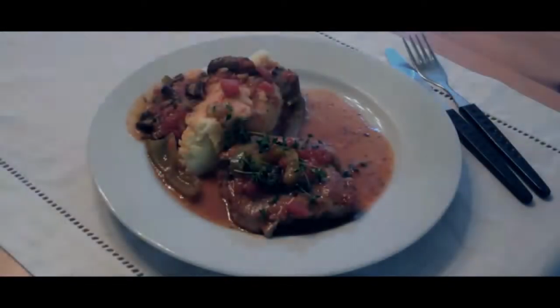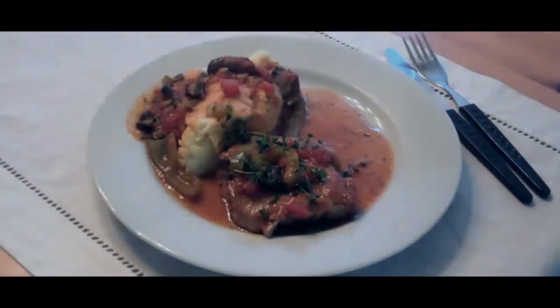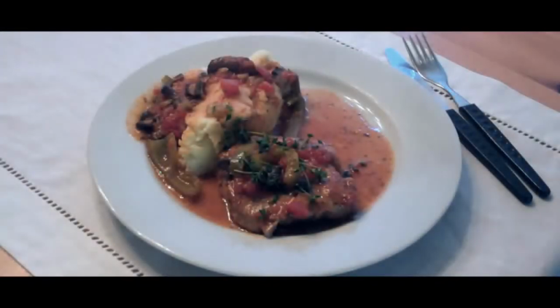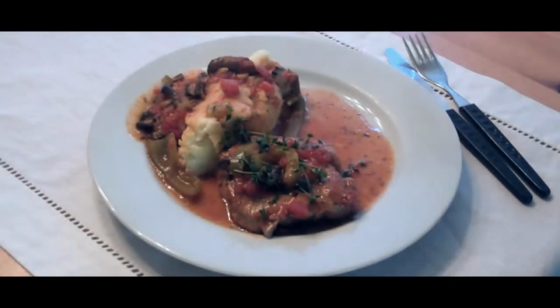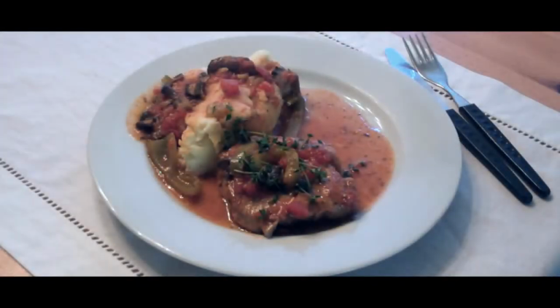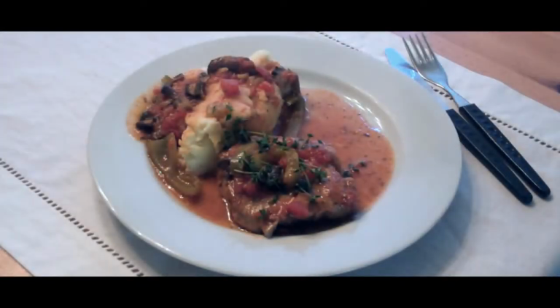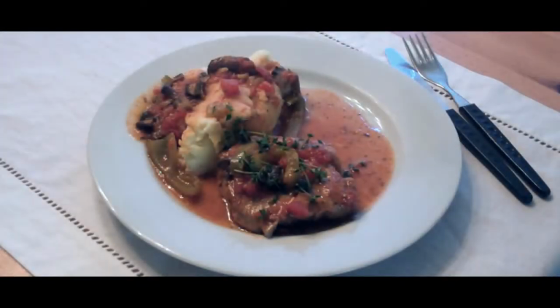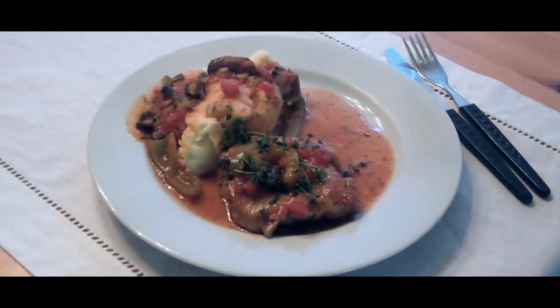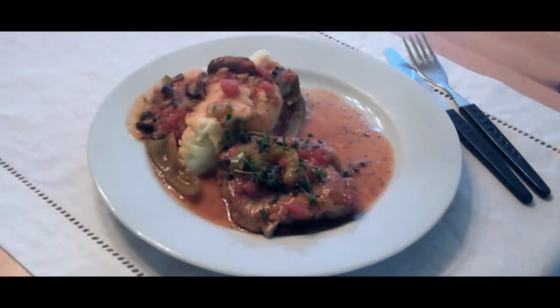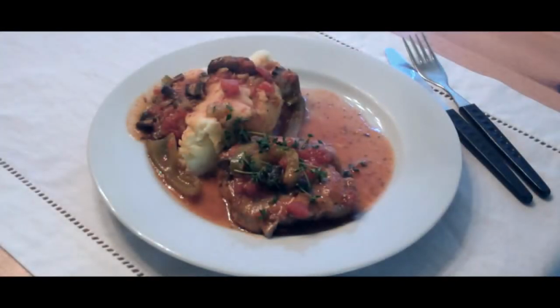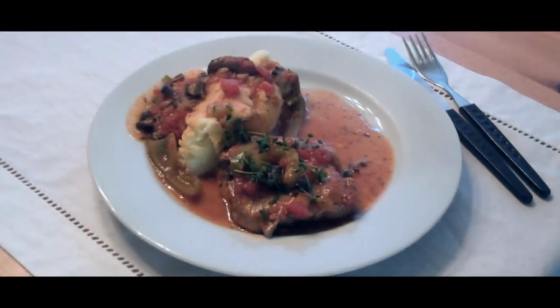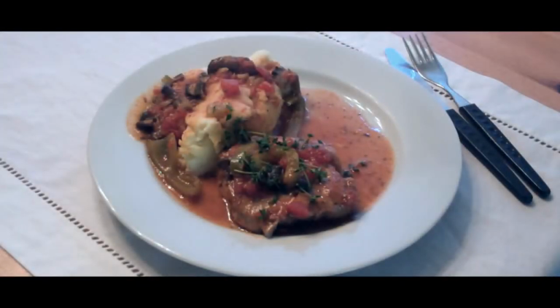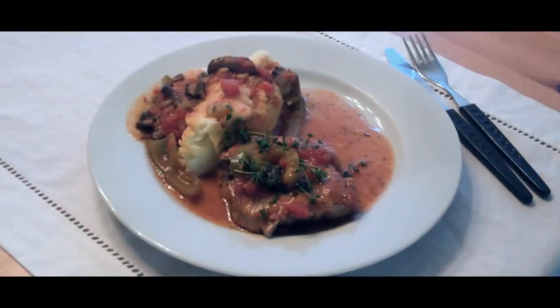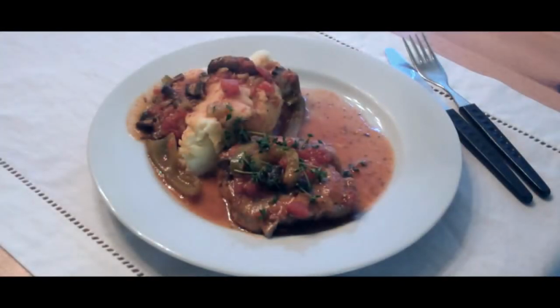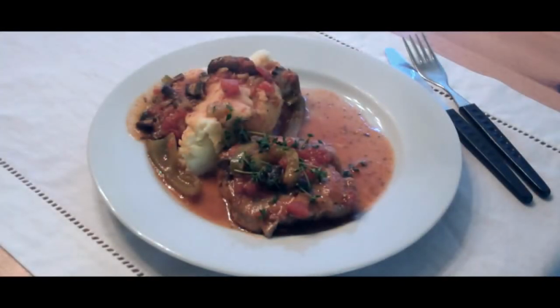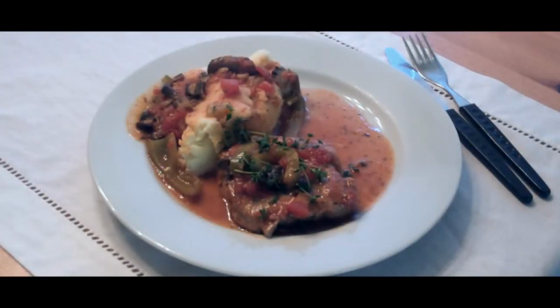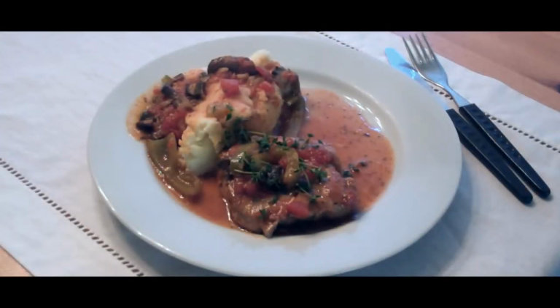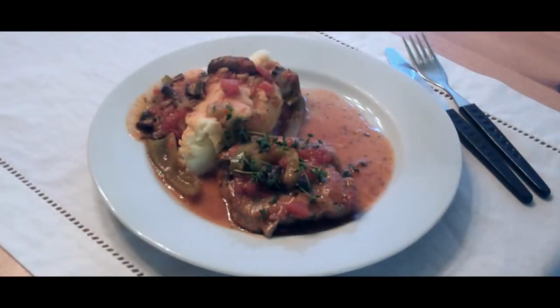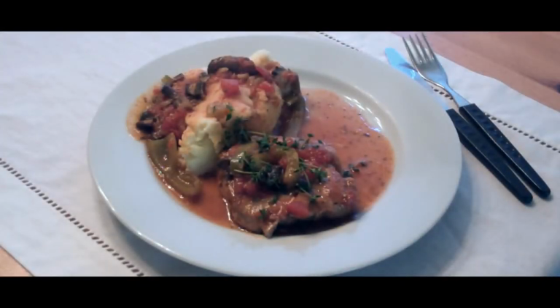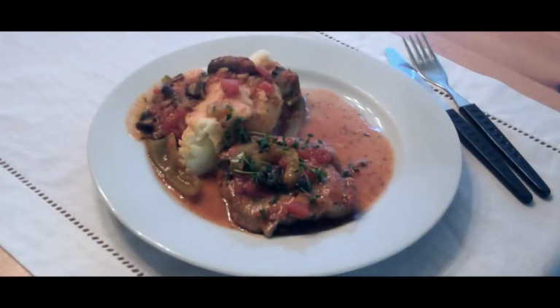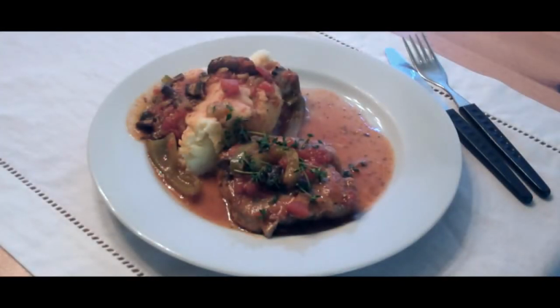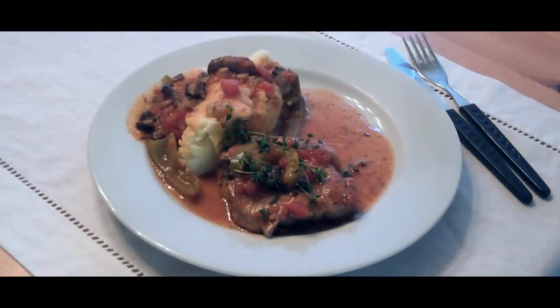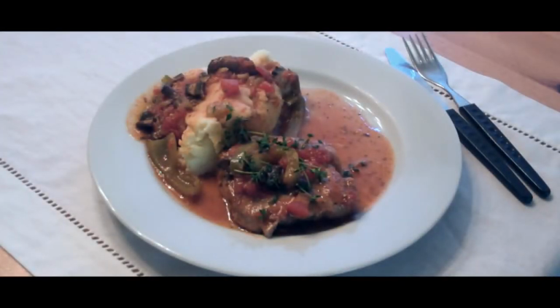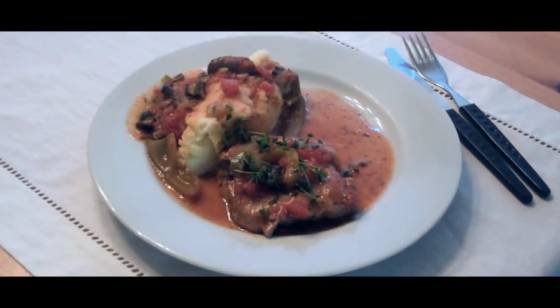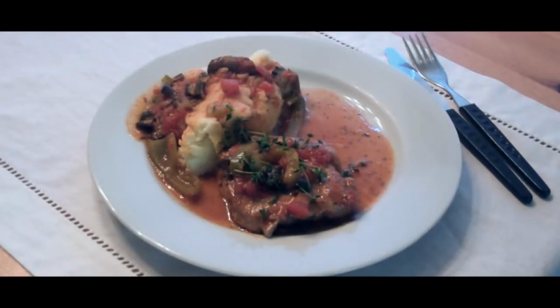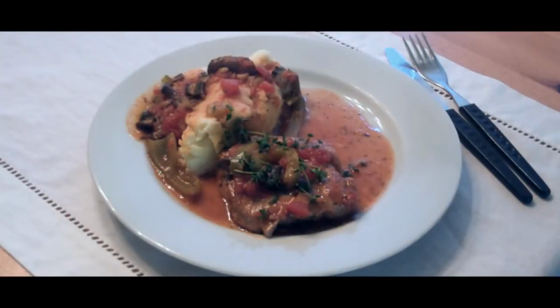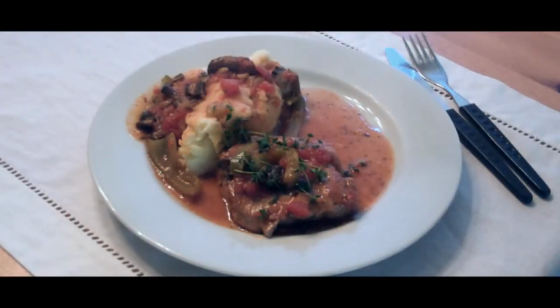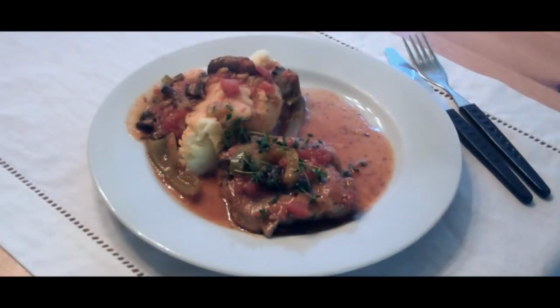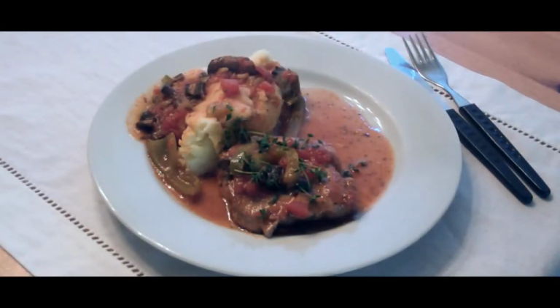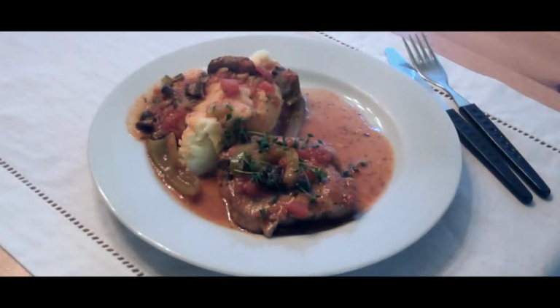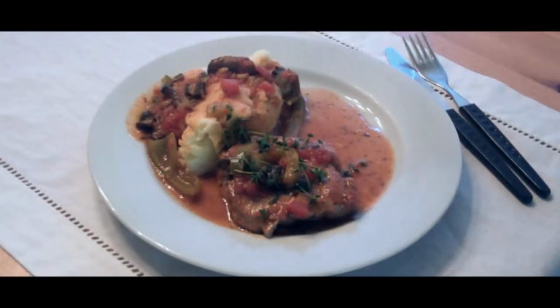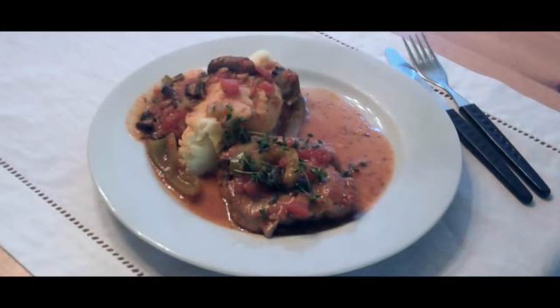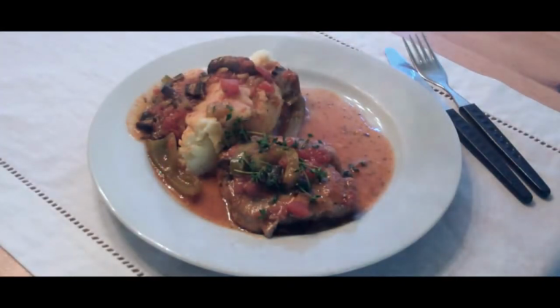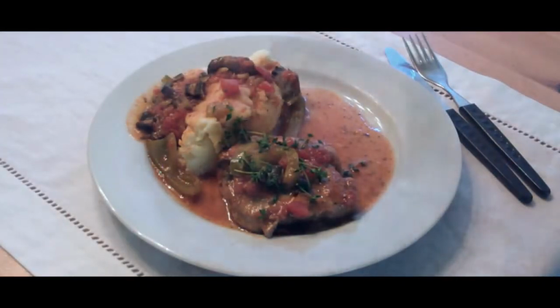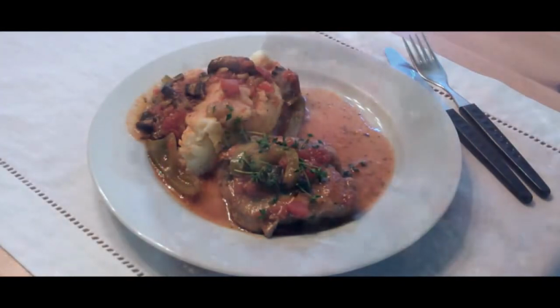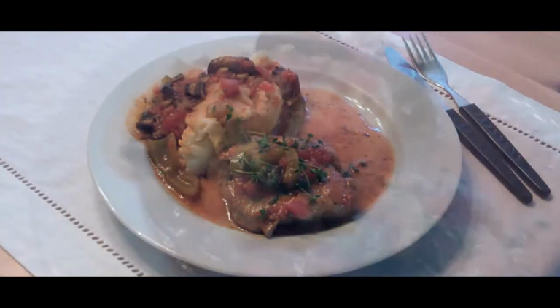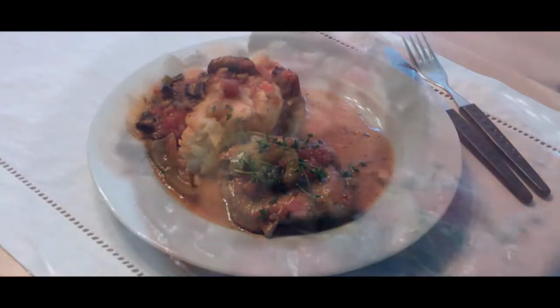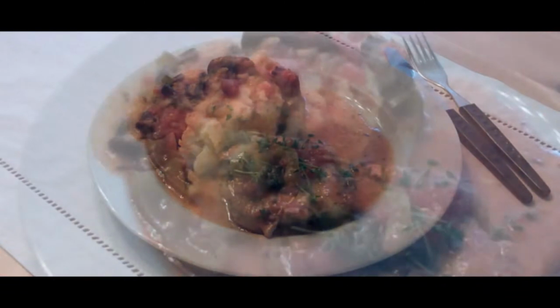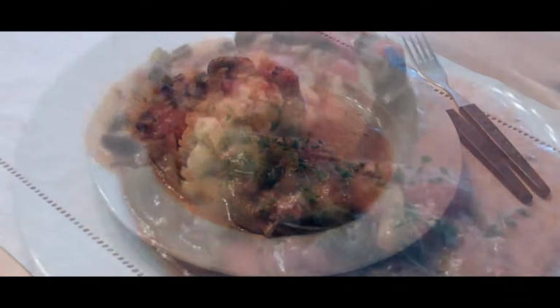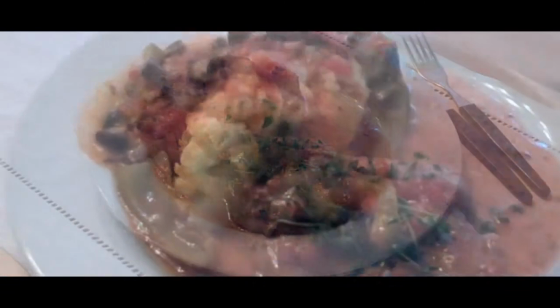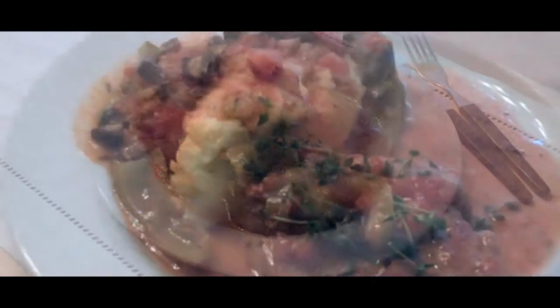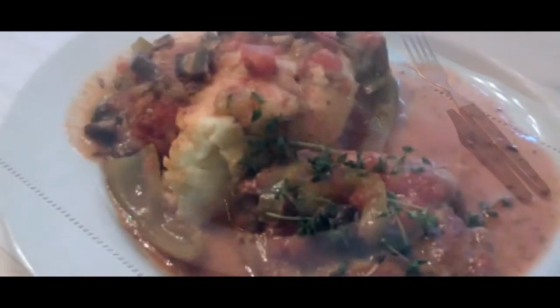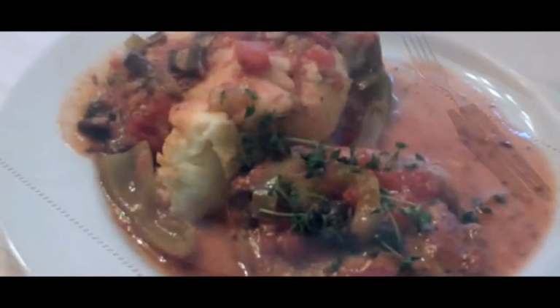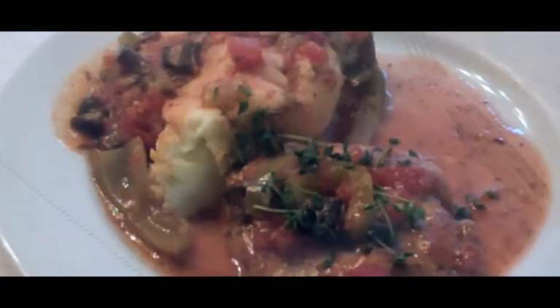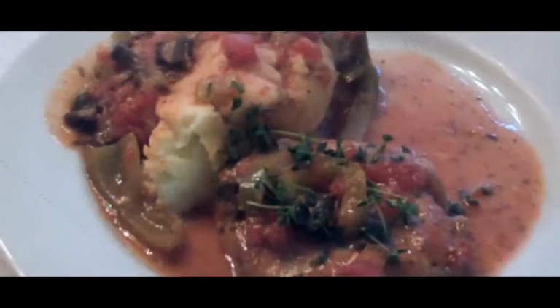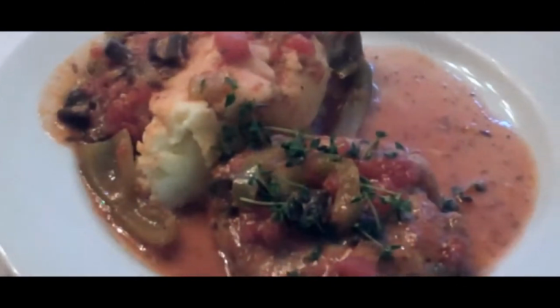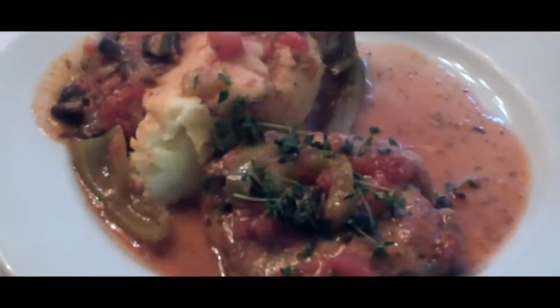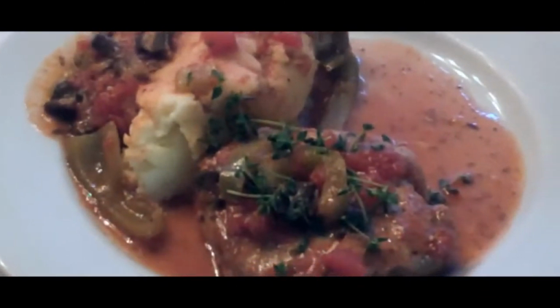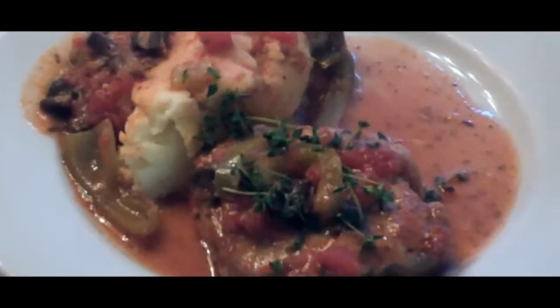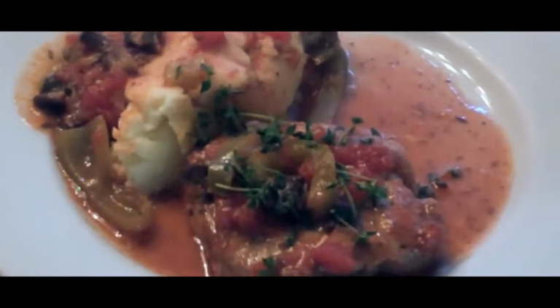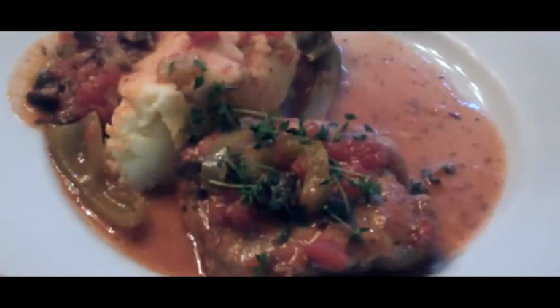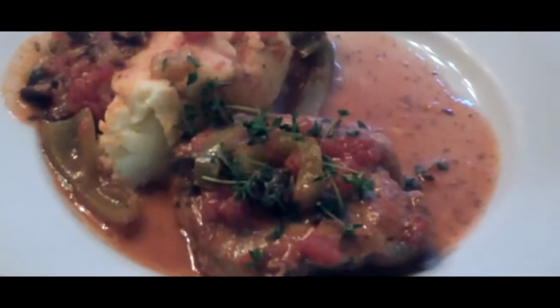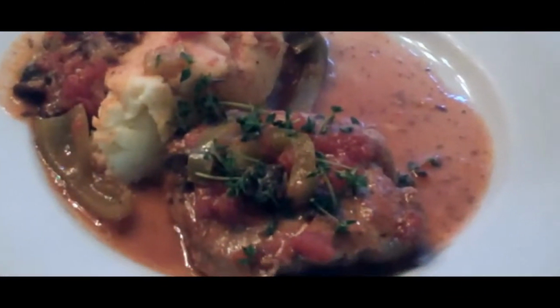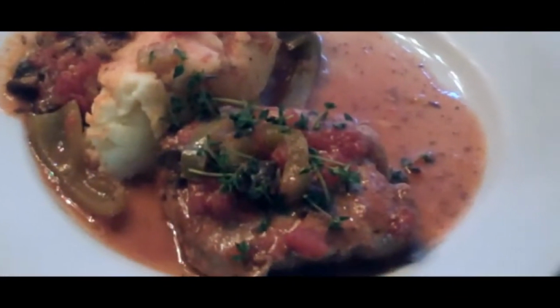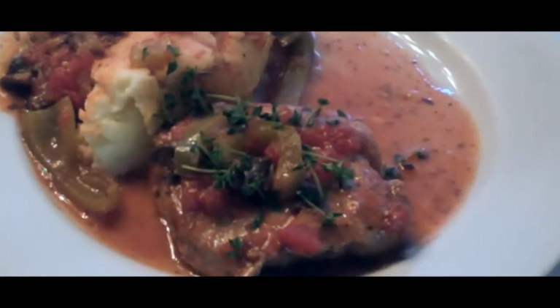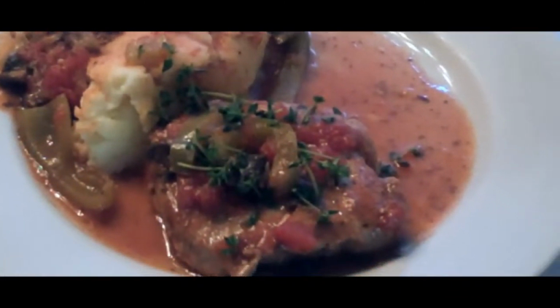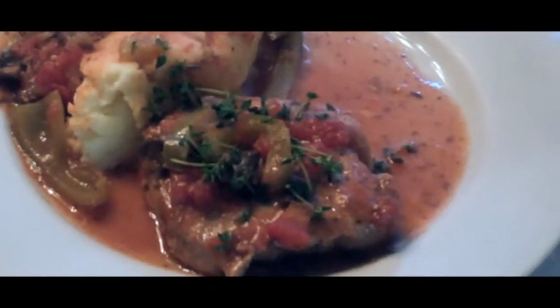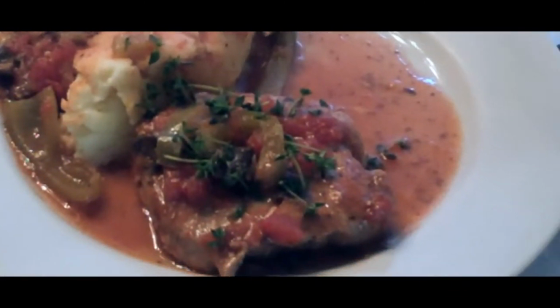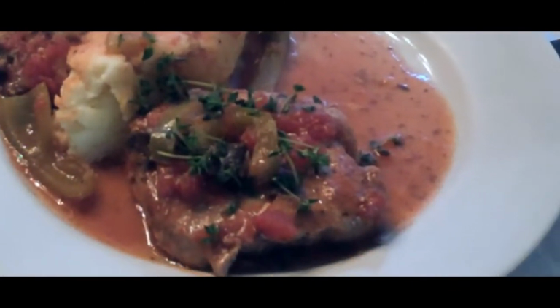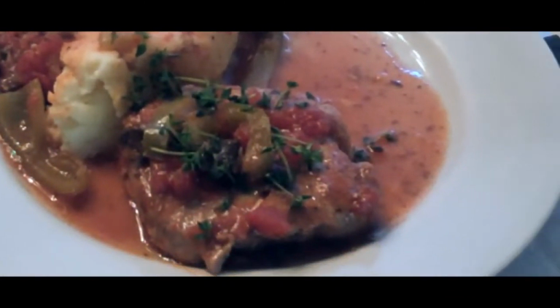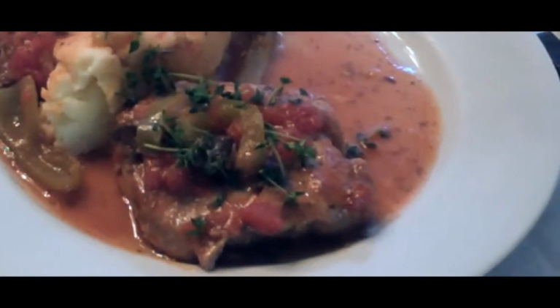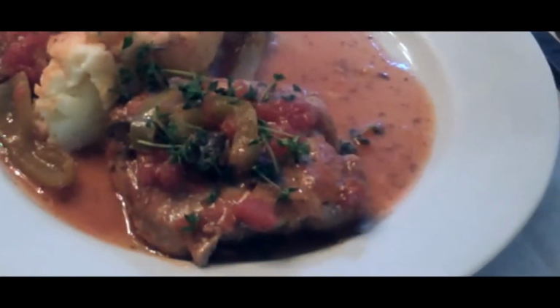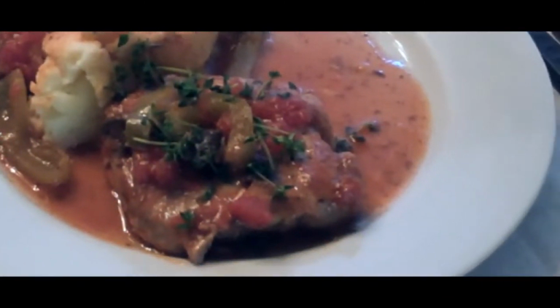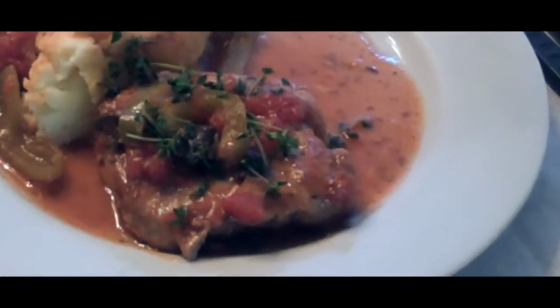Today we're going to cook this delicious yet super simple dish. It's called pork chops with oregano wine sauce.